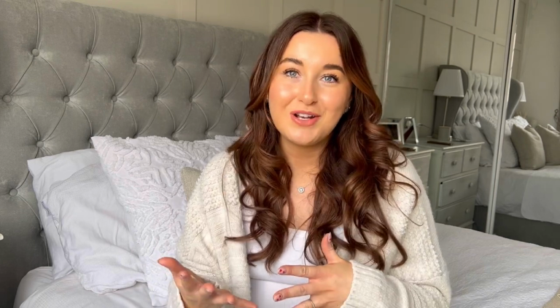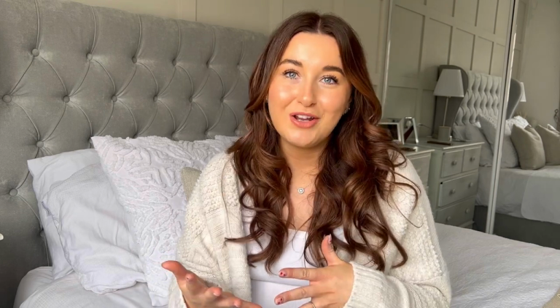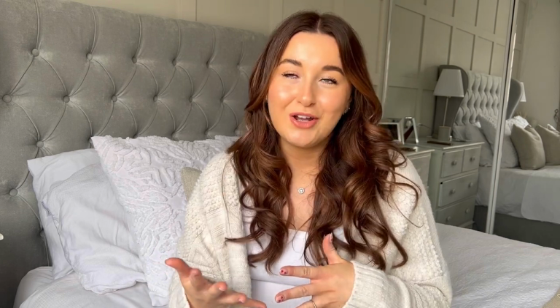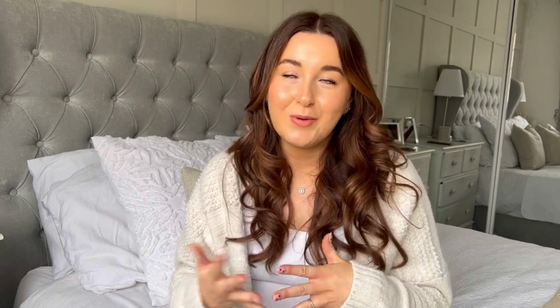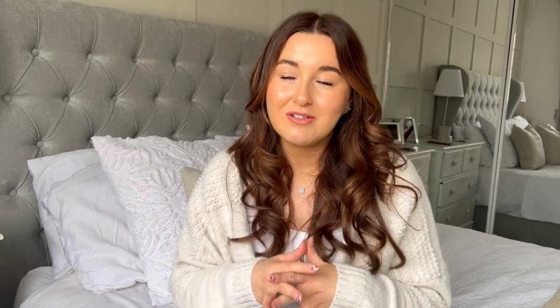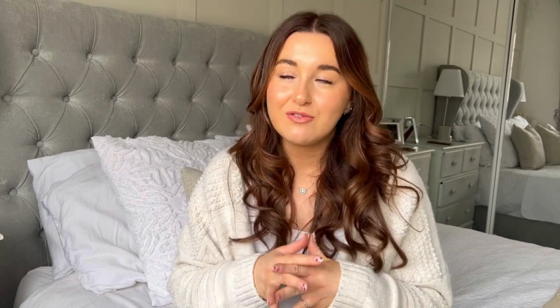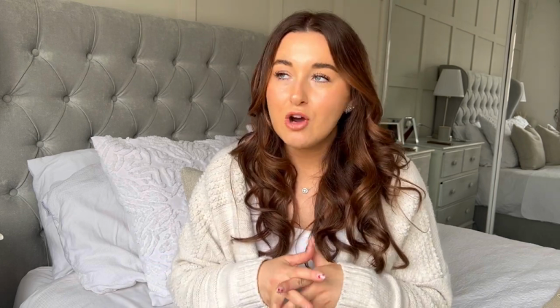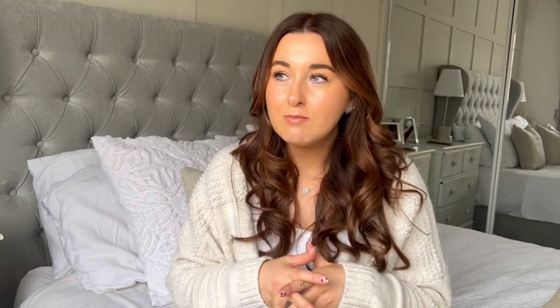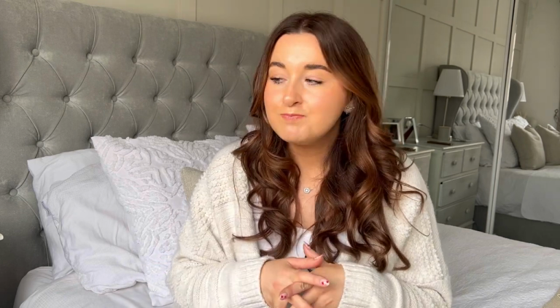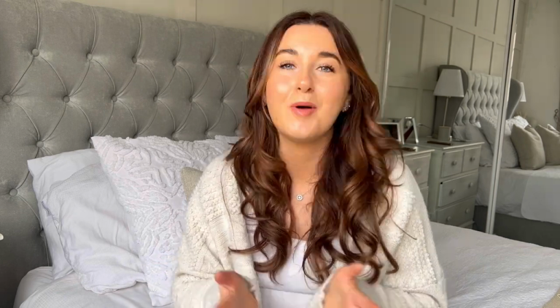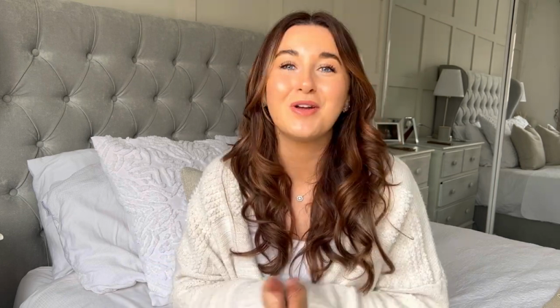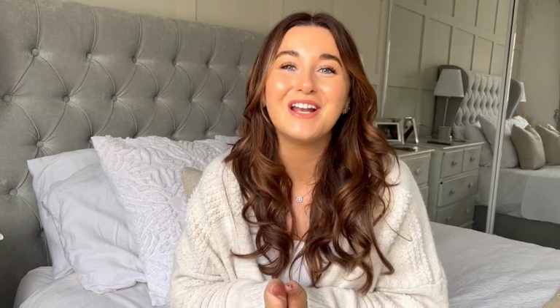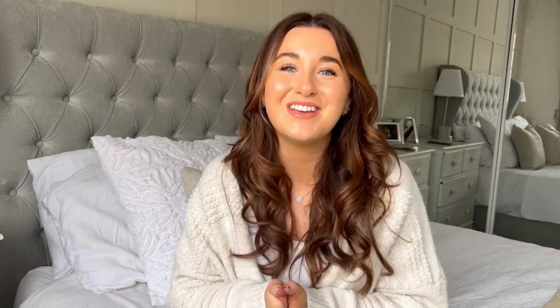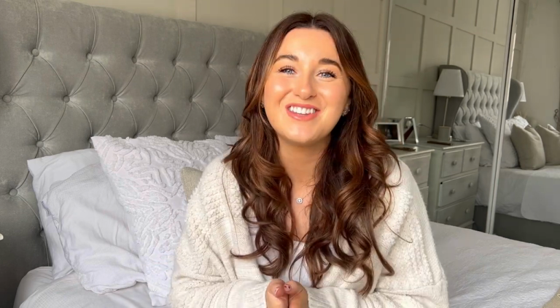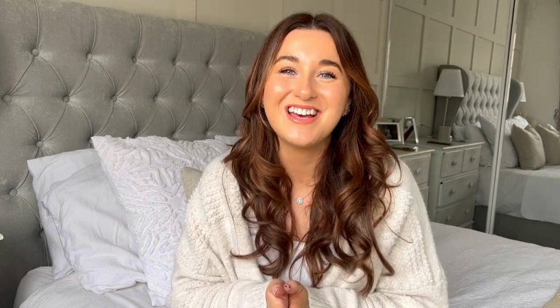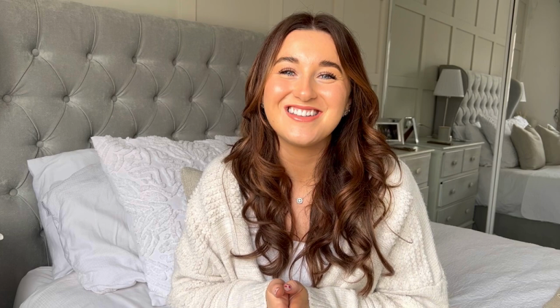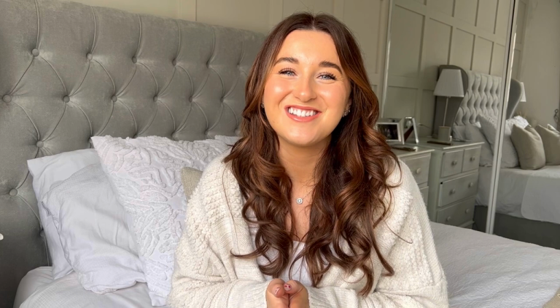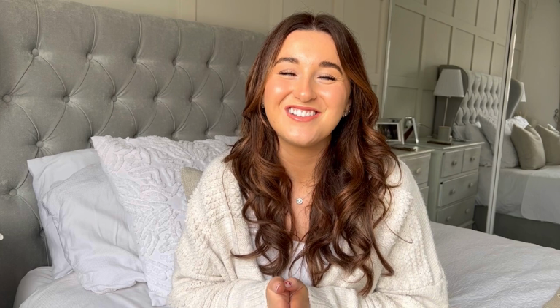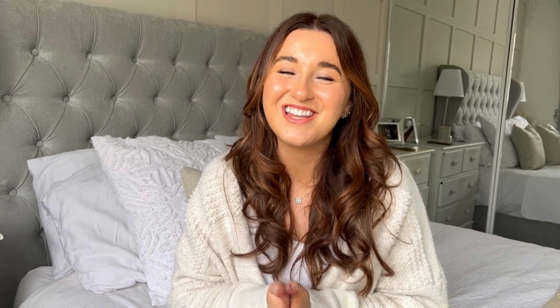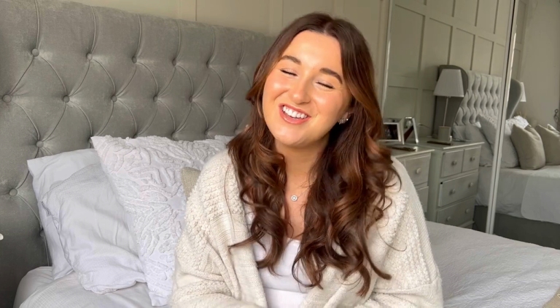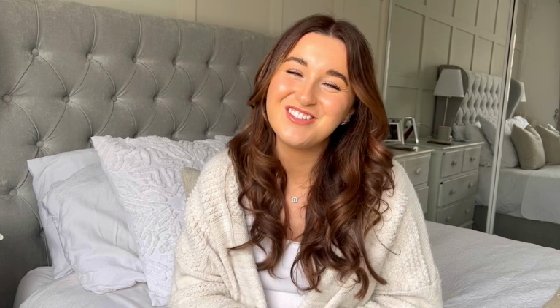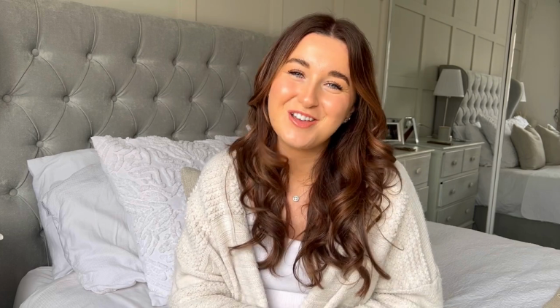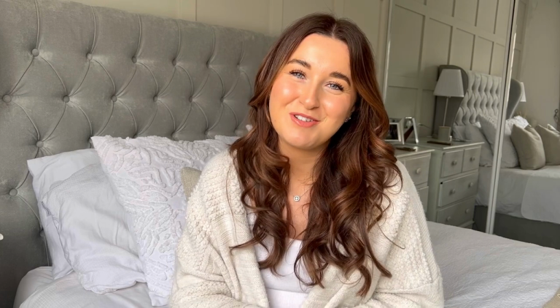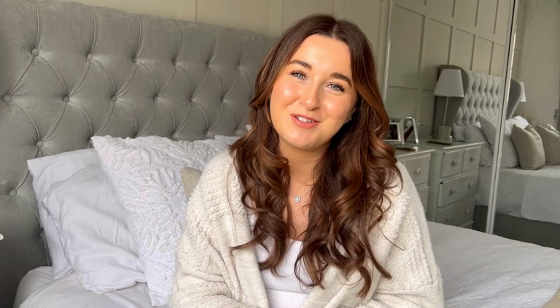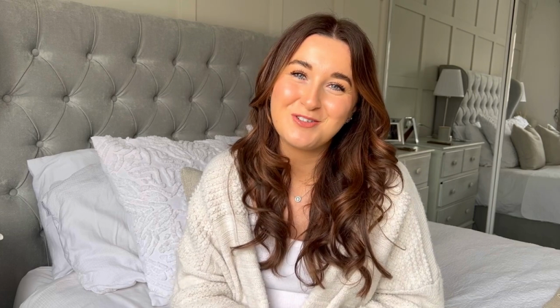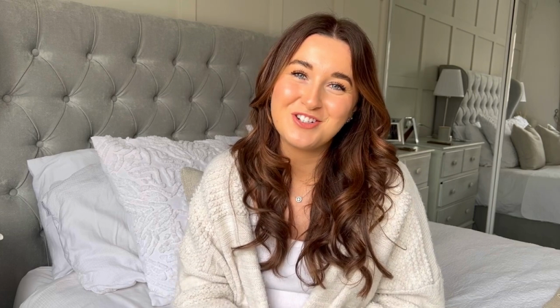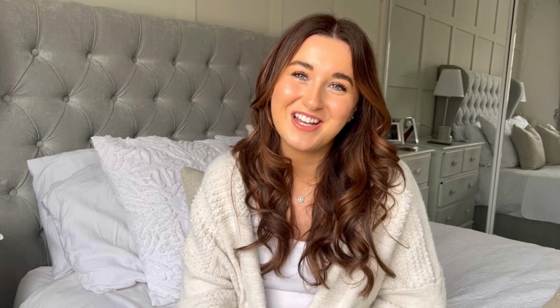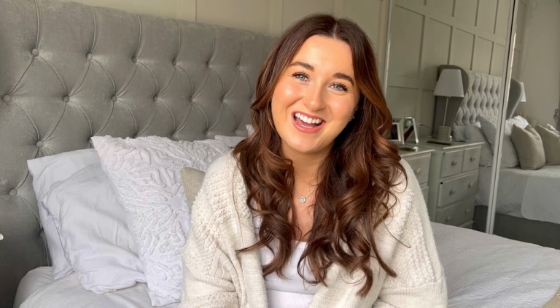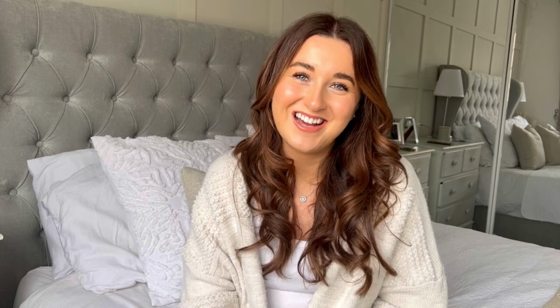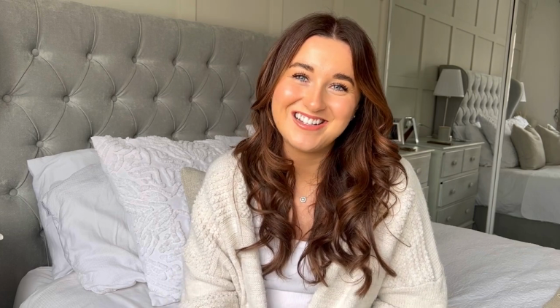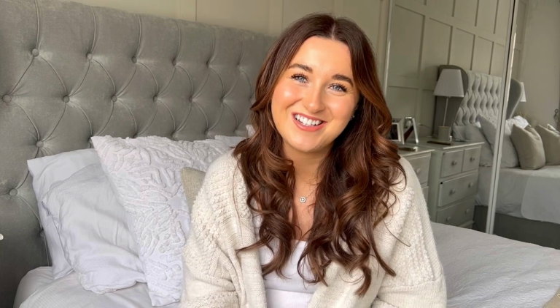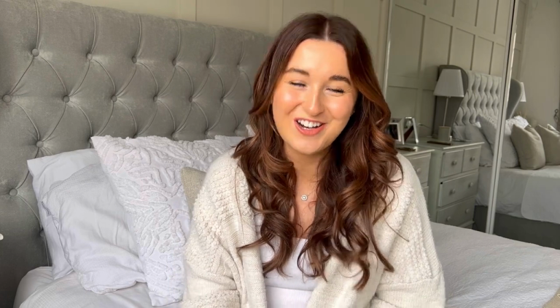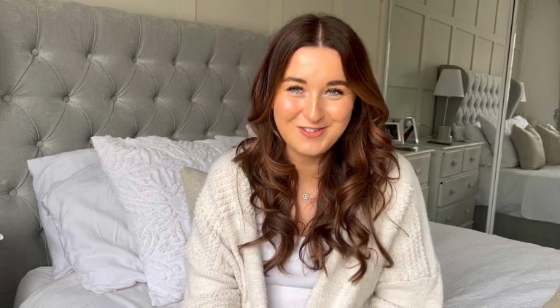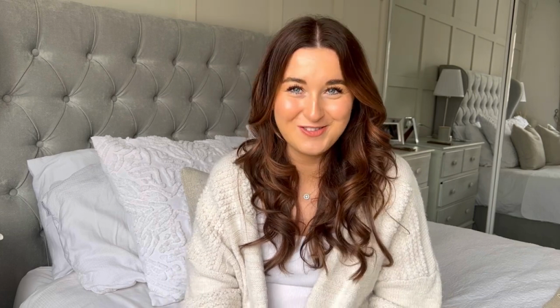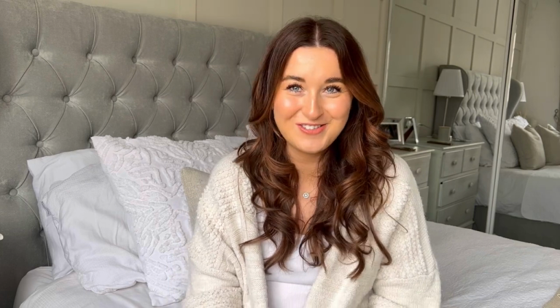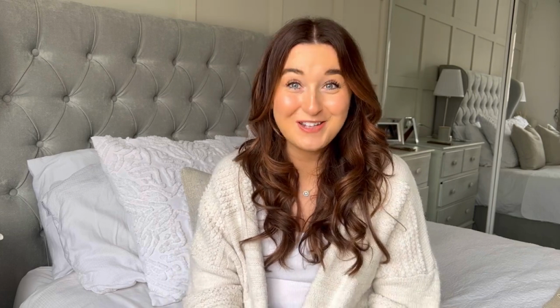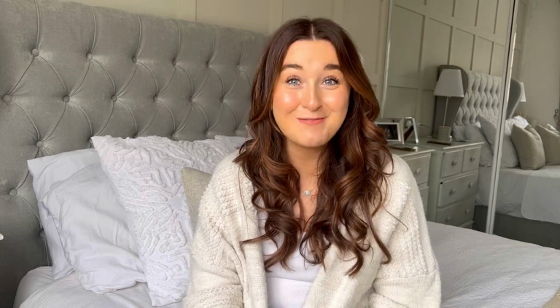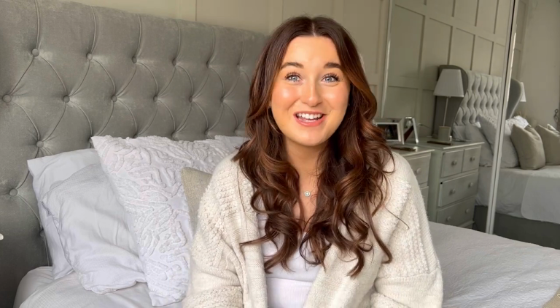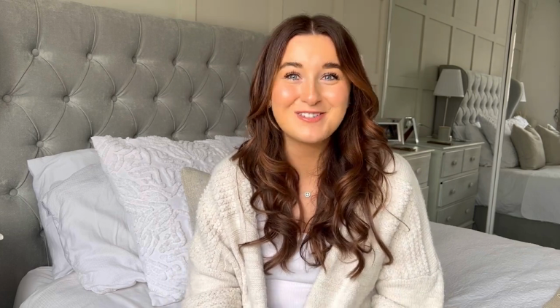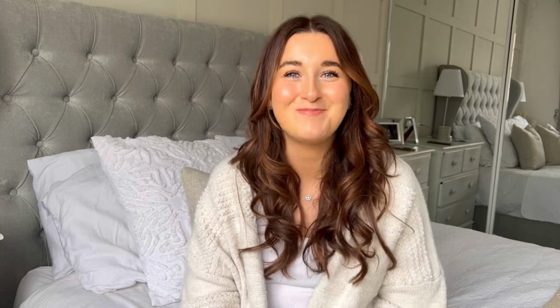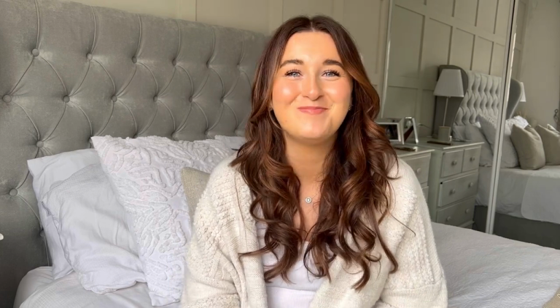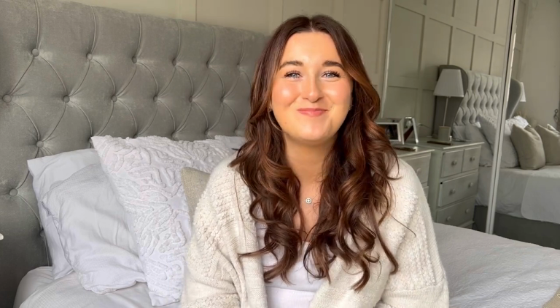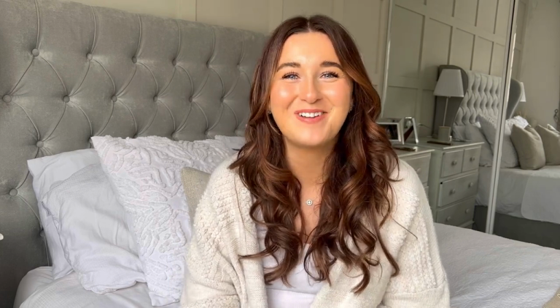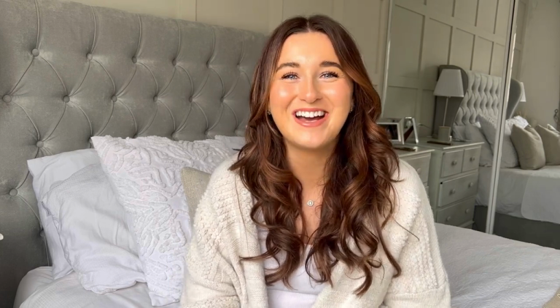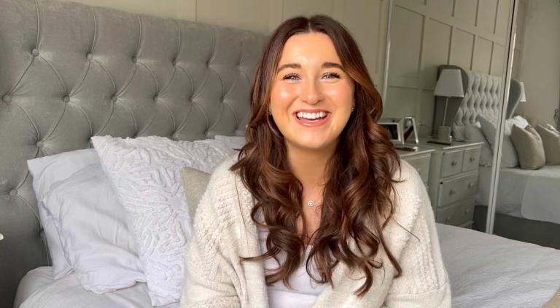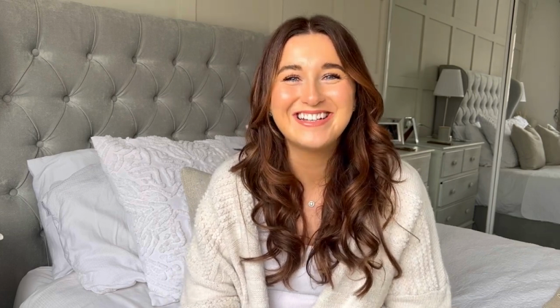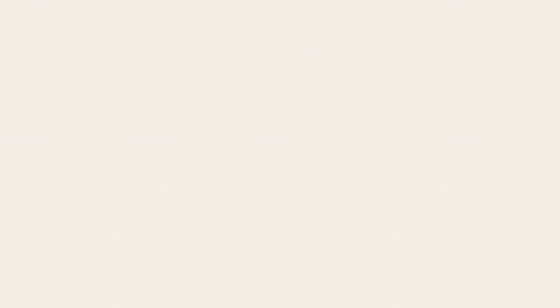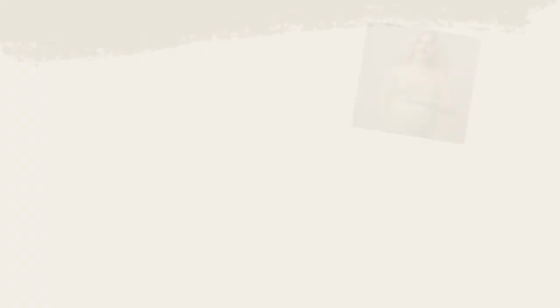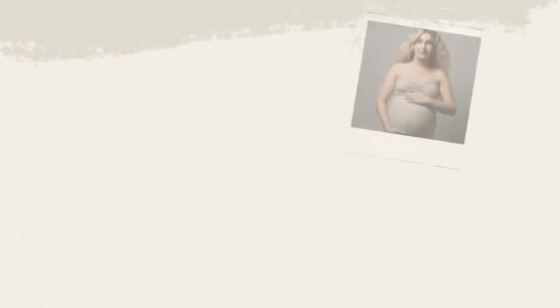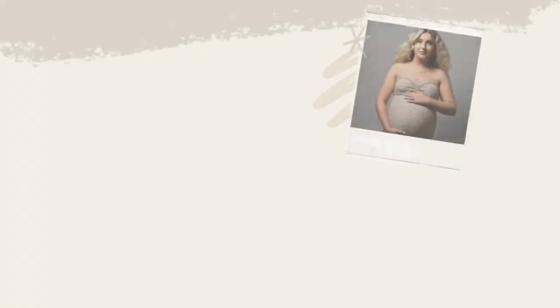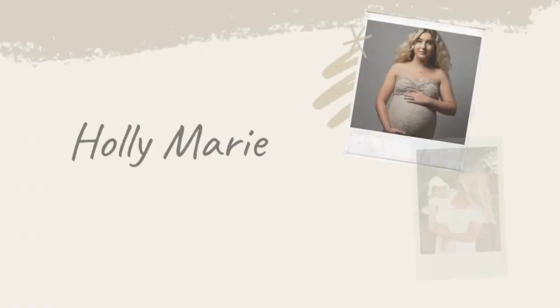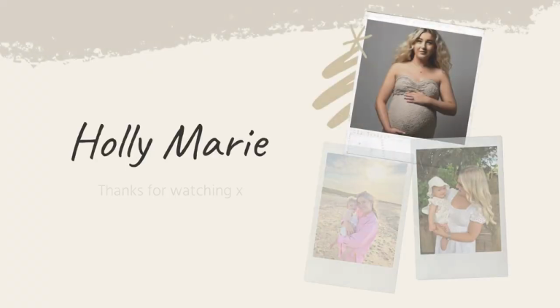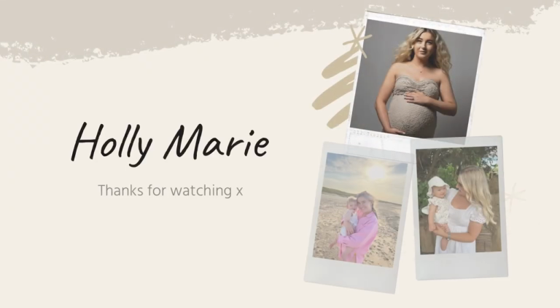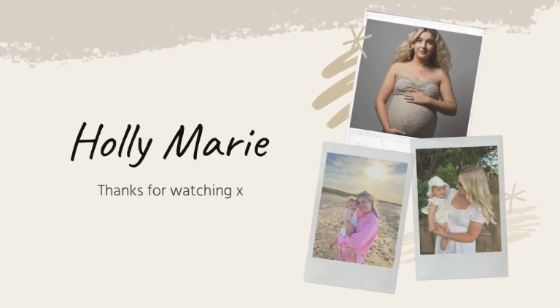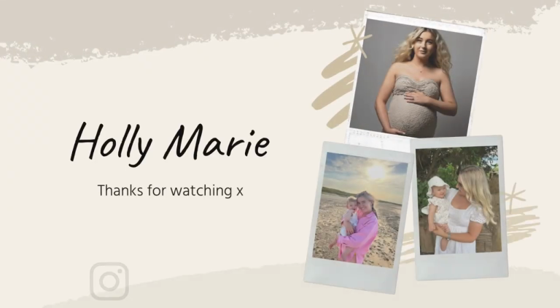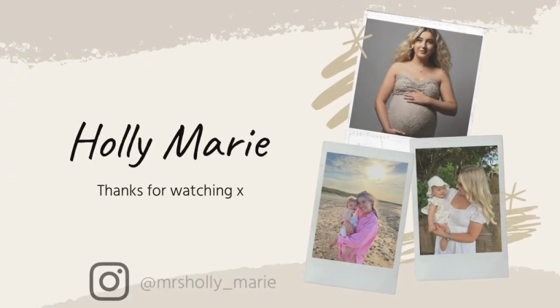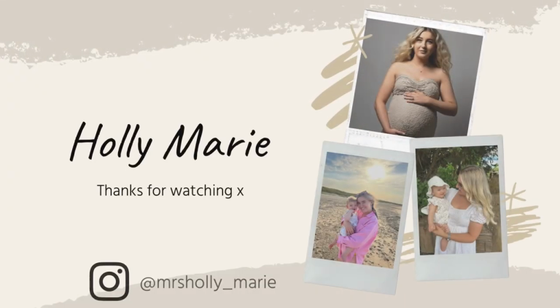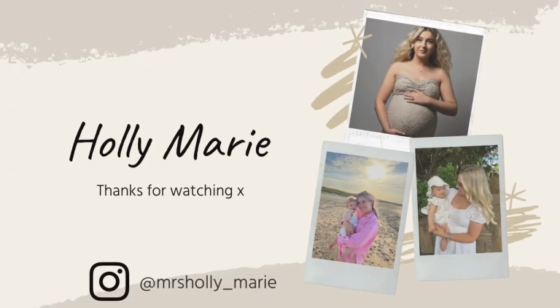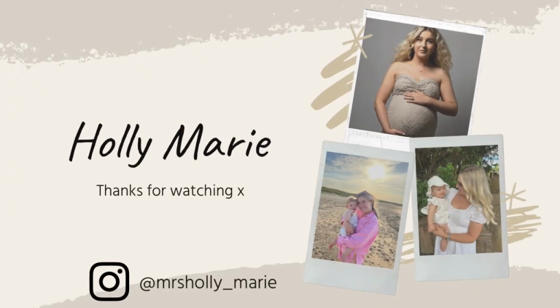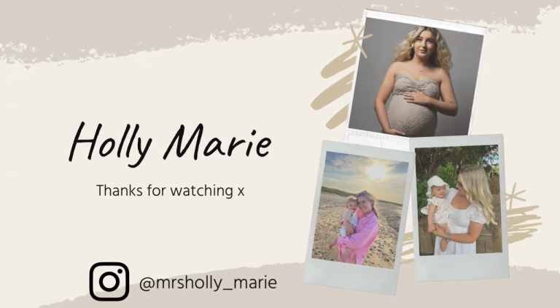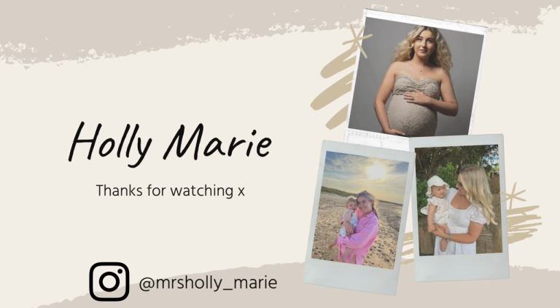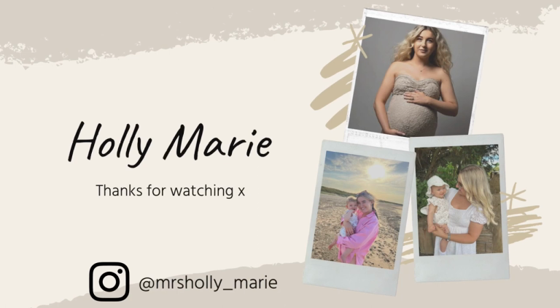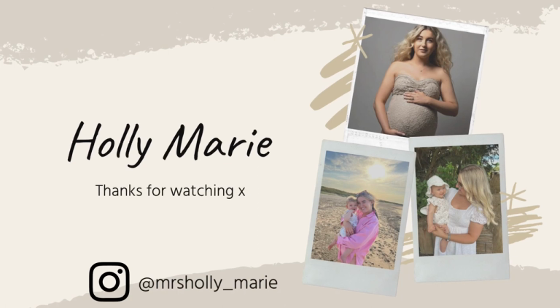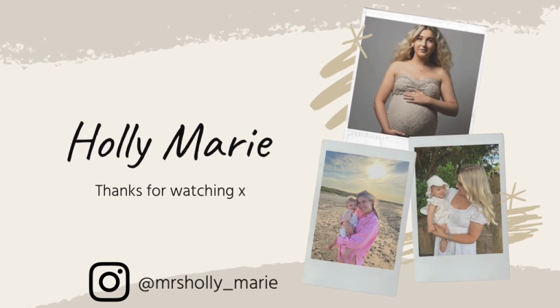Thank you so much for watching and I will see you in my next one. Bye!